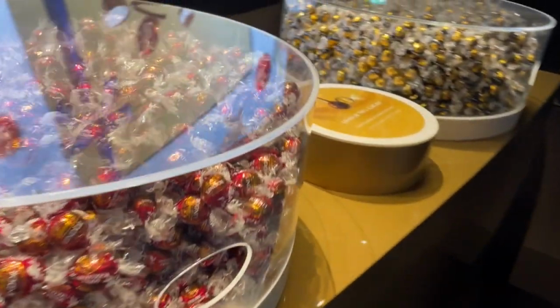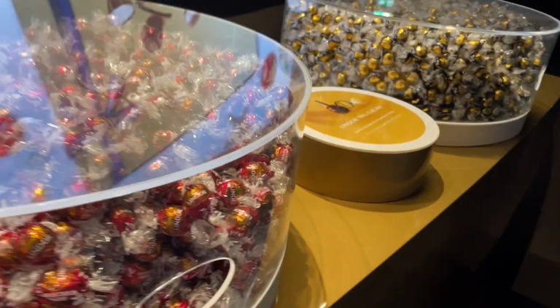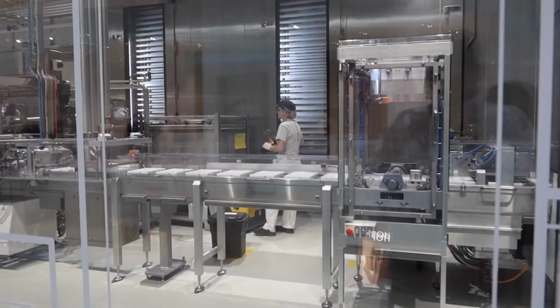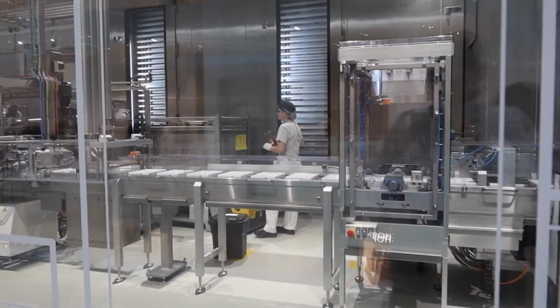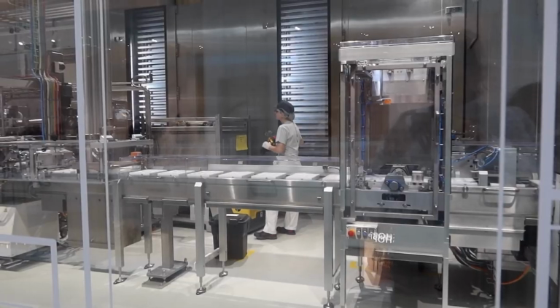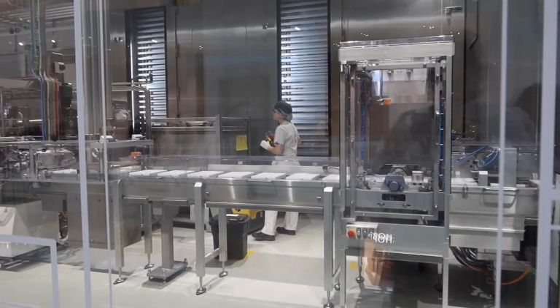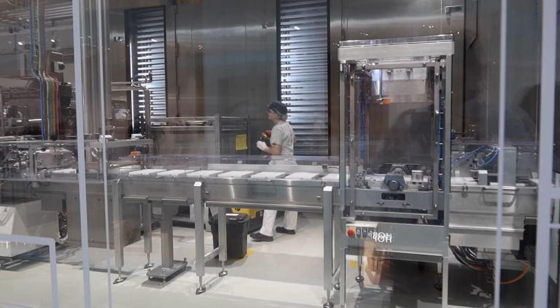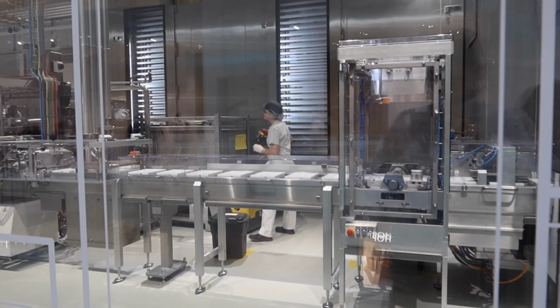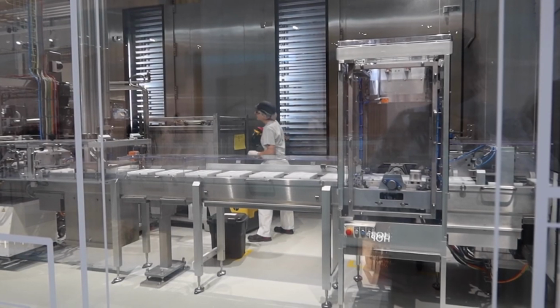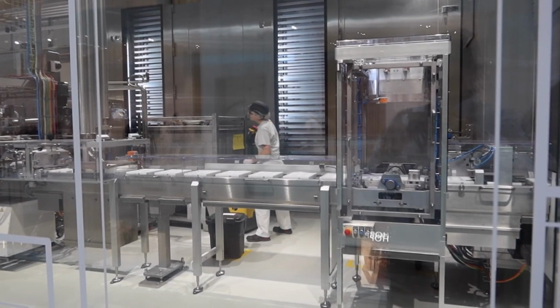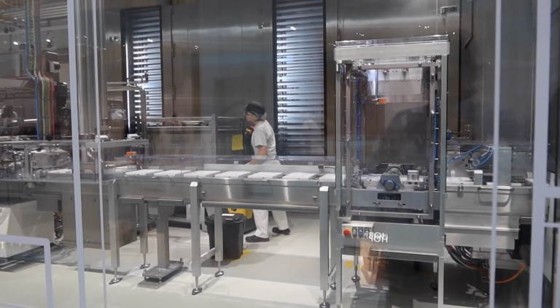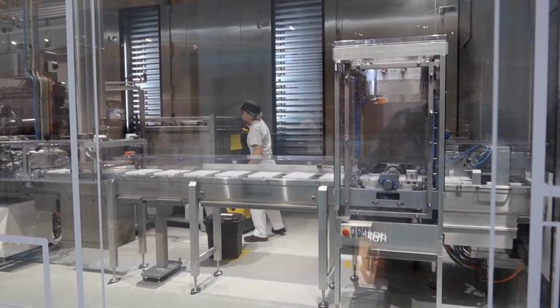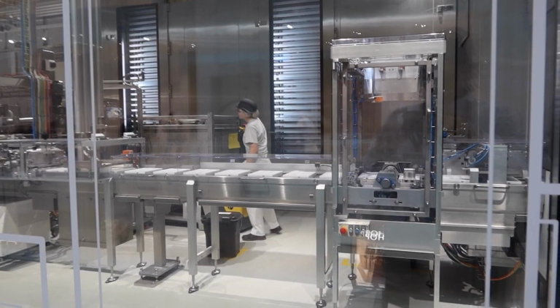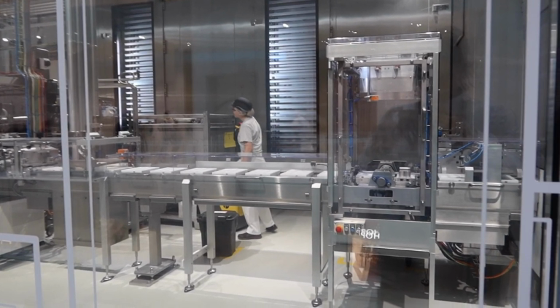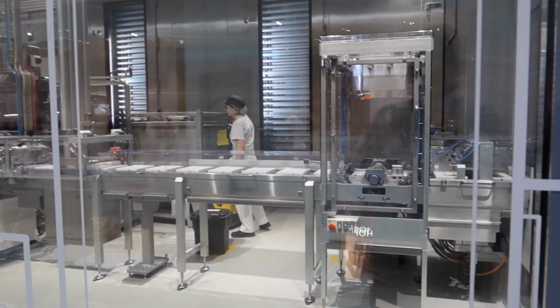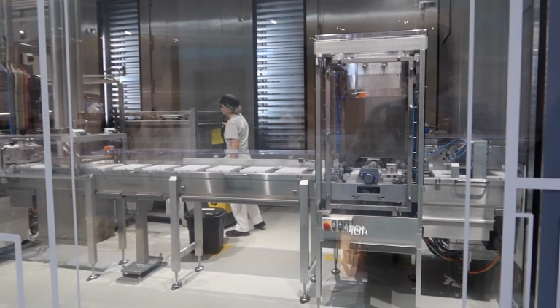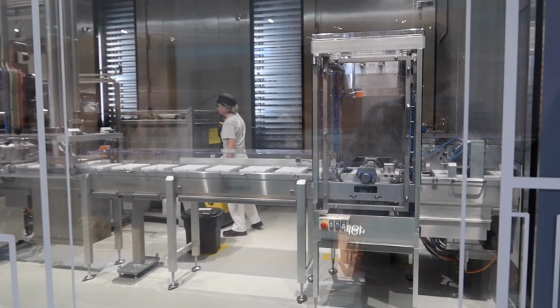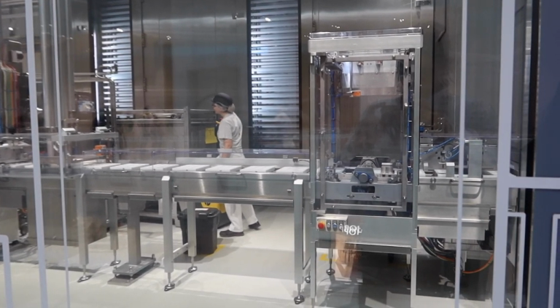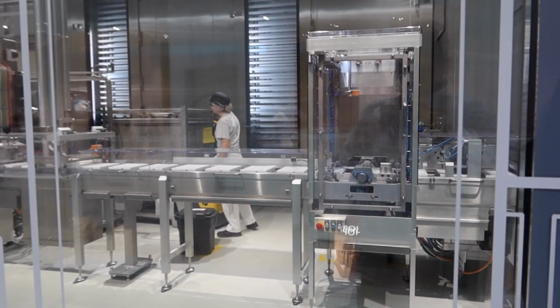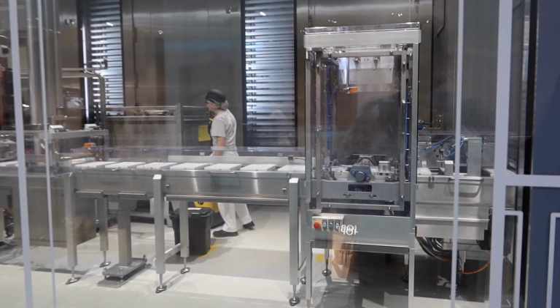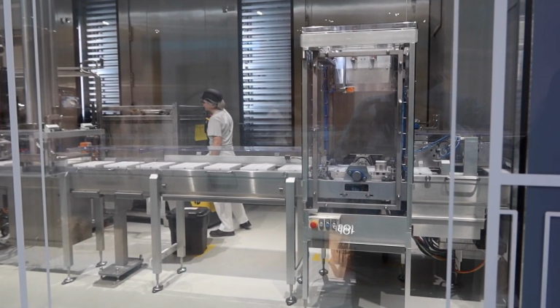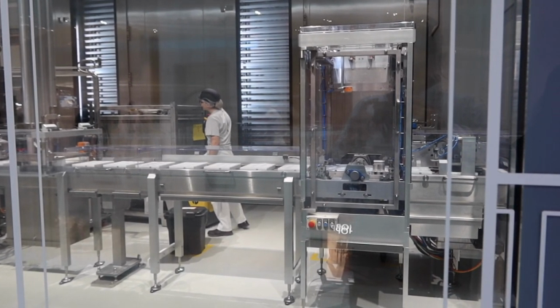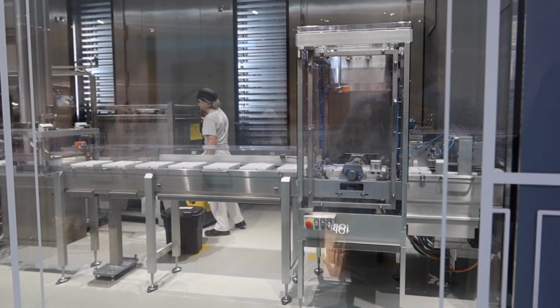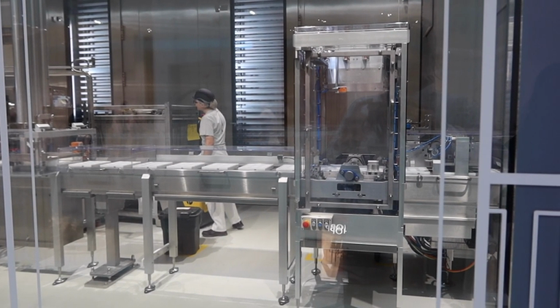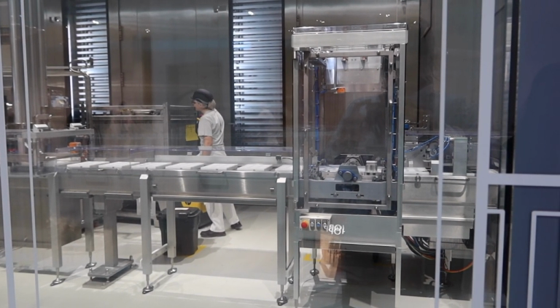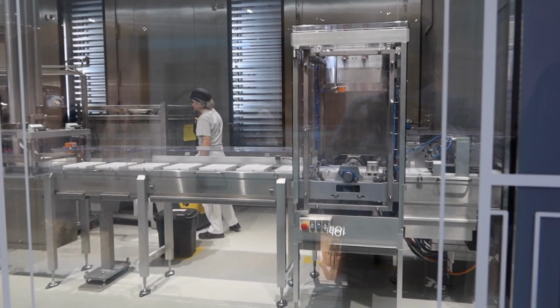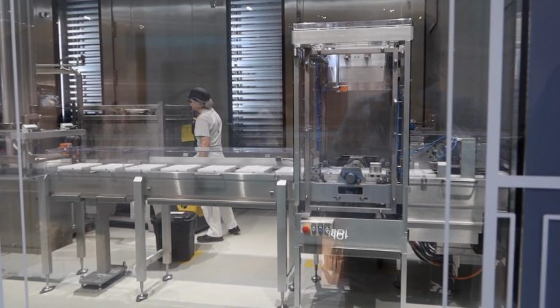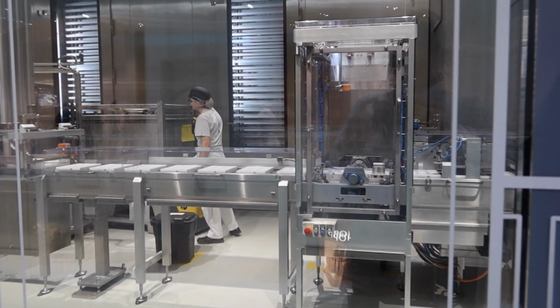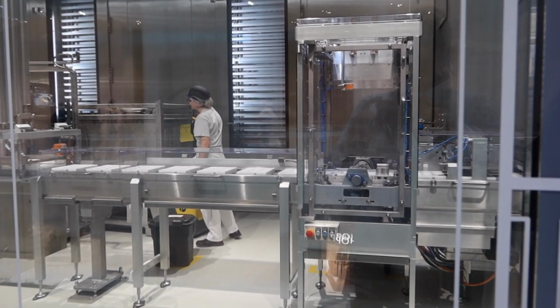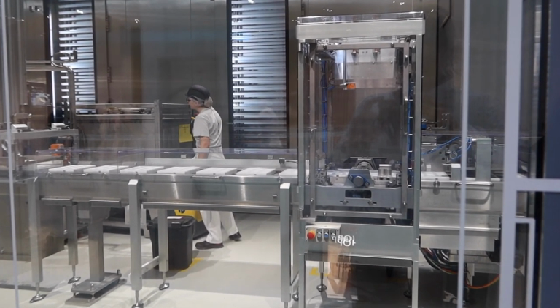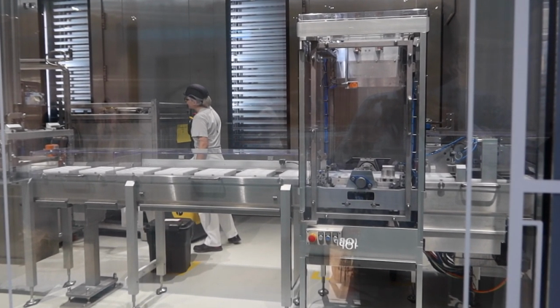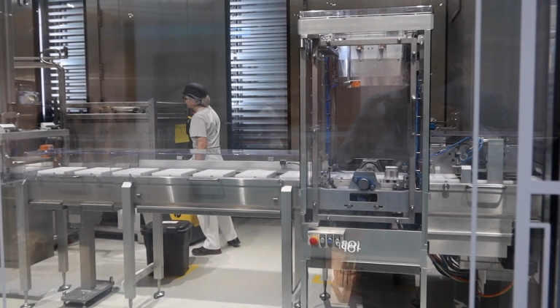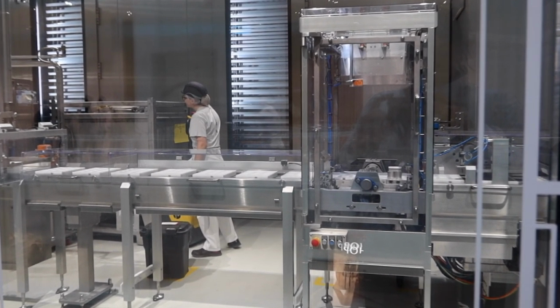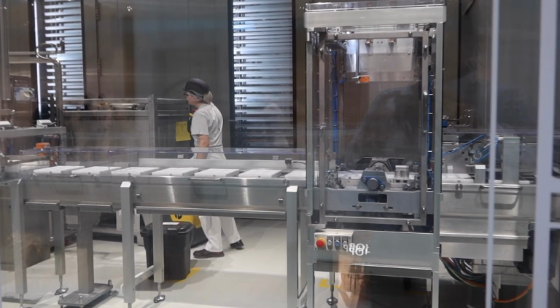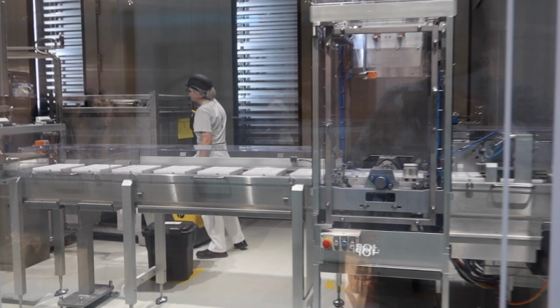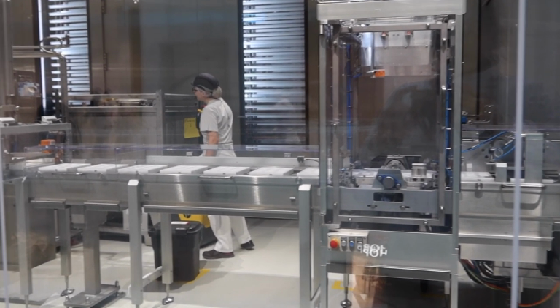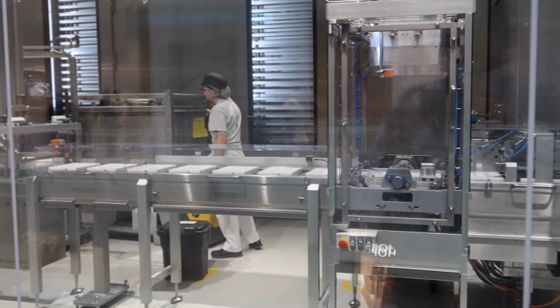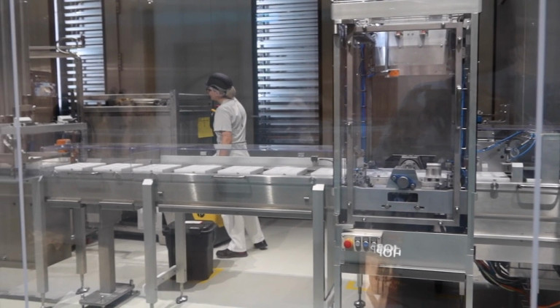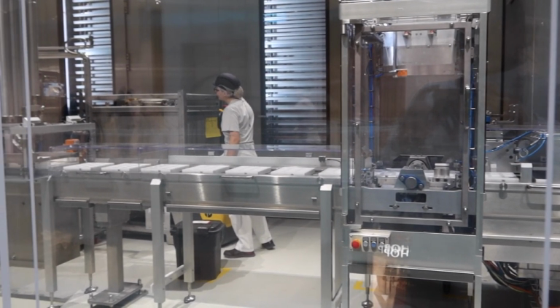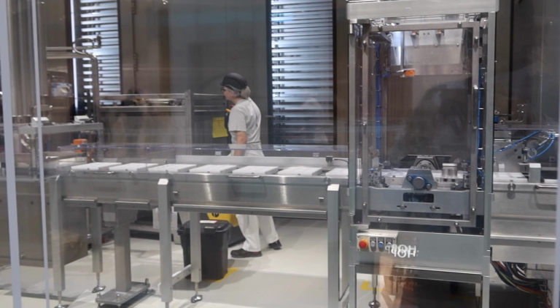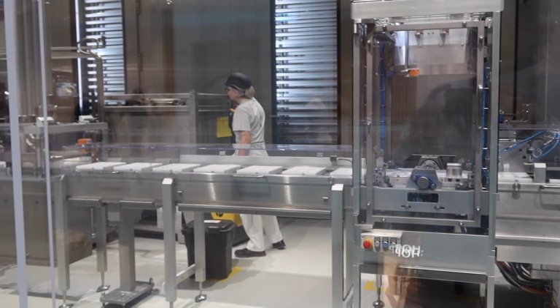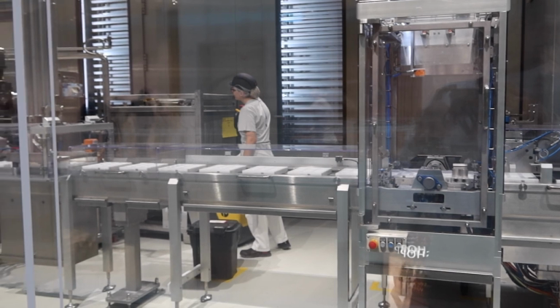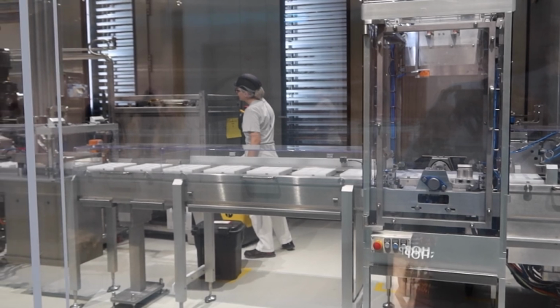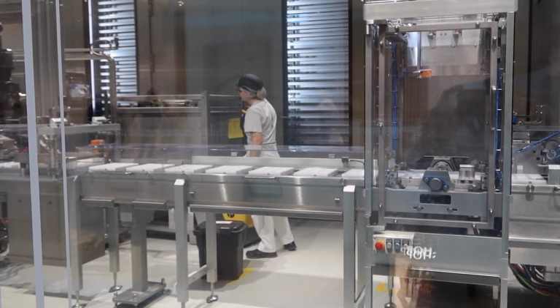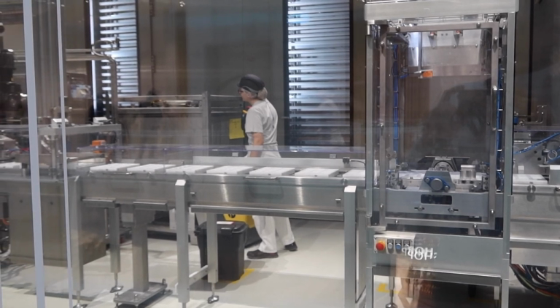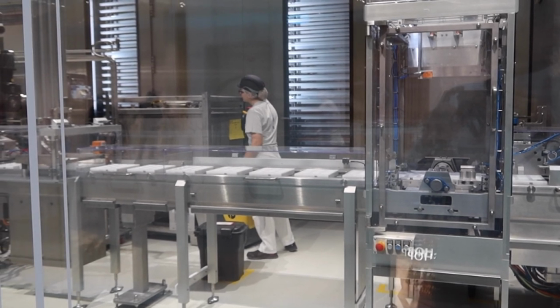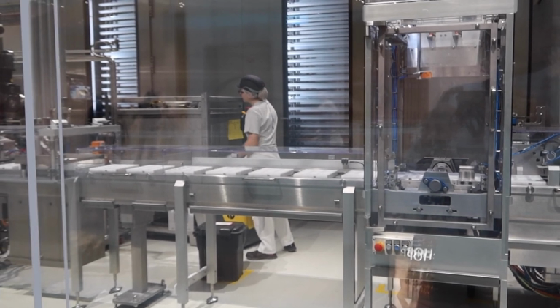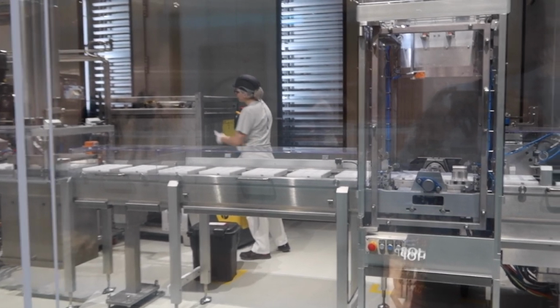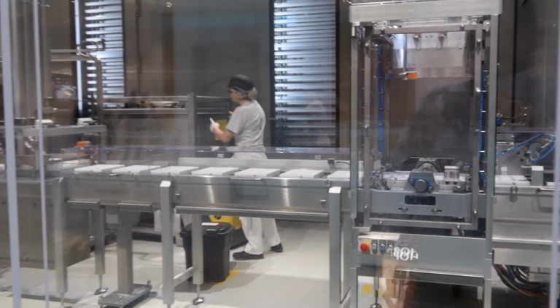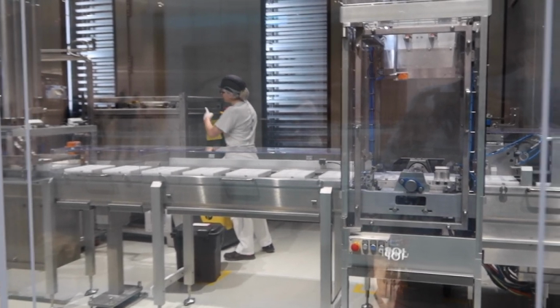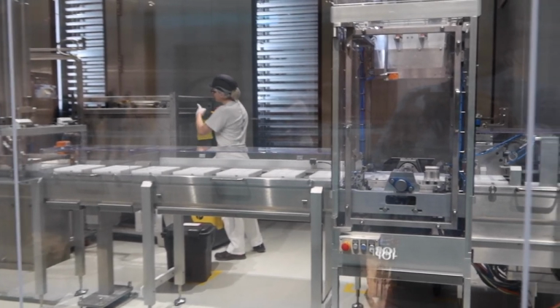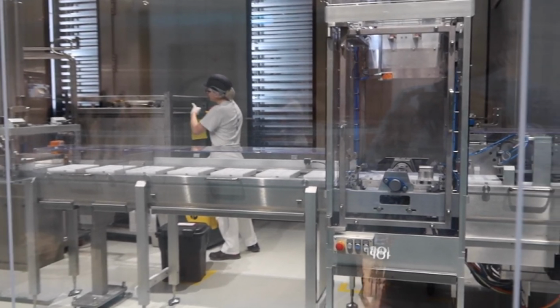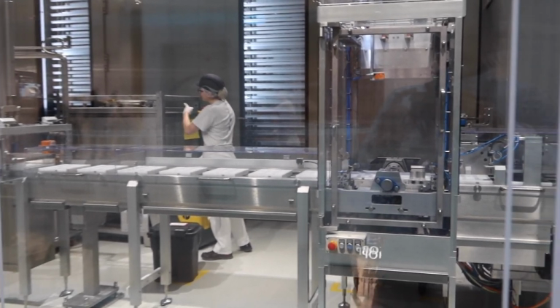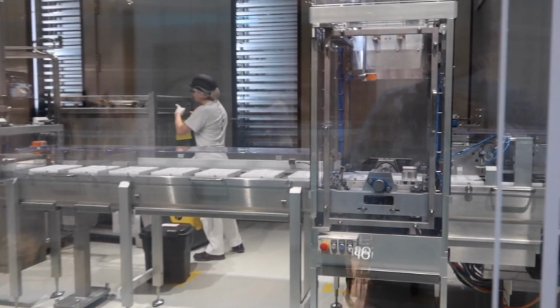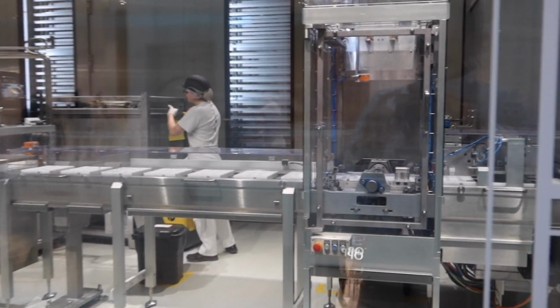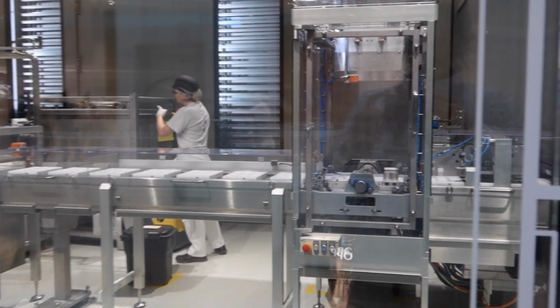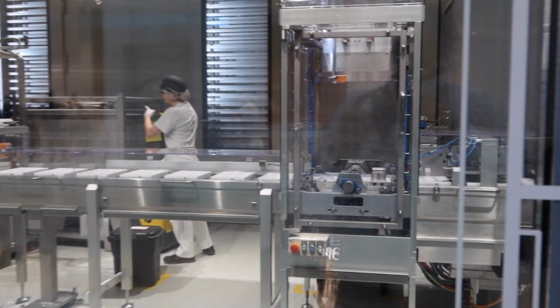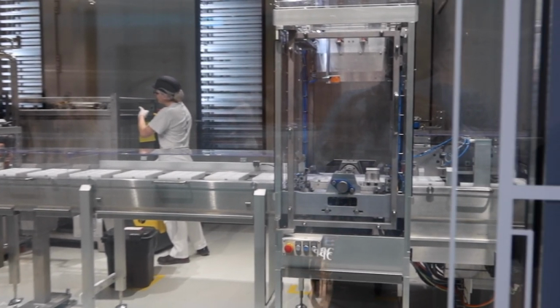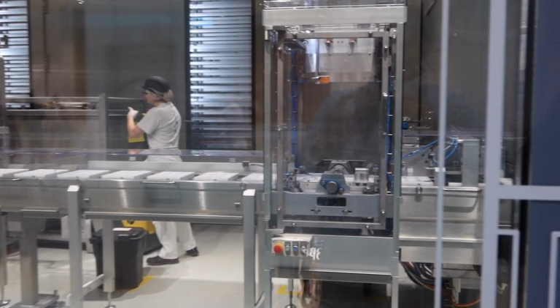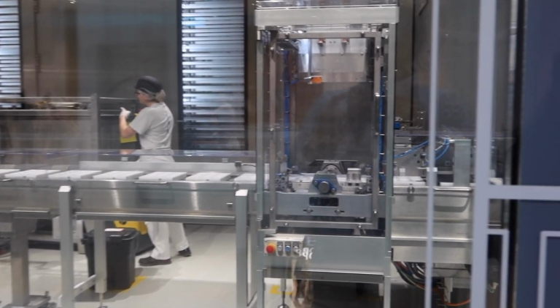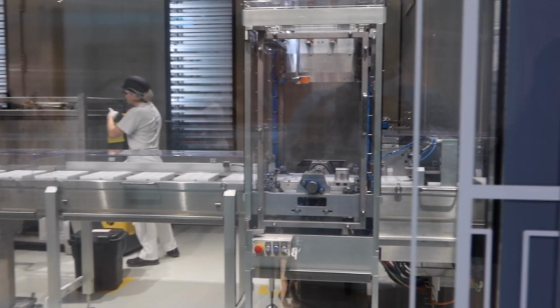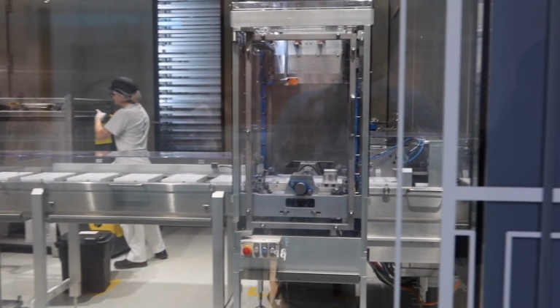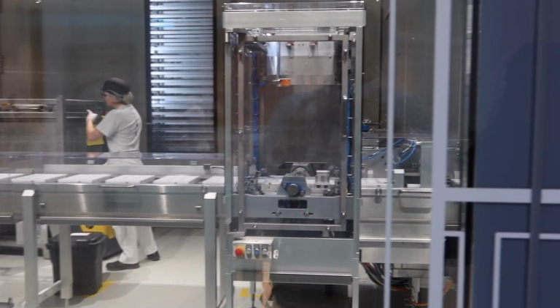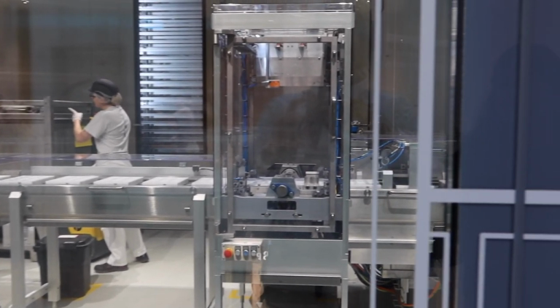Once you leave the tour and come out, you'll also get to see a little bit of their pilot plant, which was really quite cool.